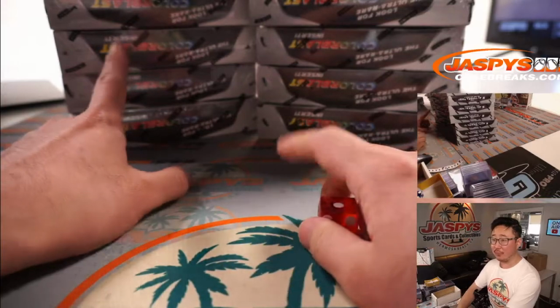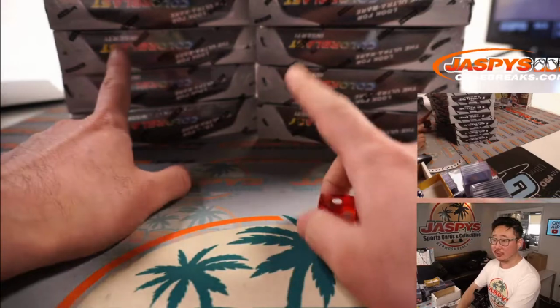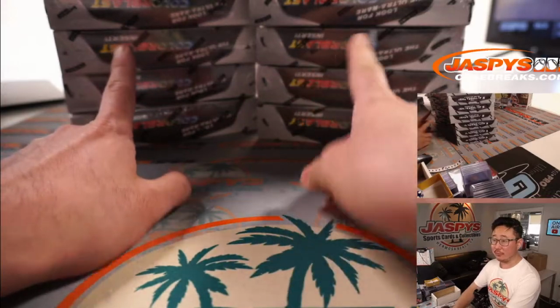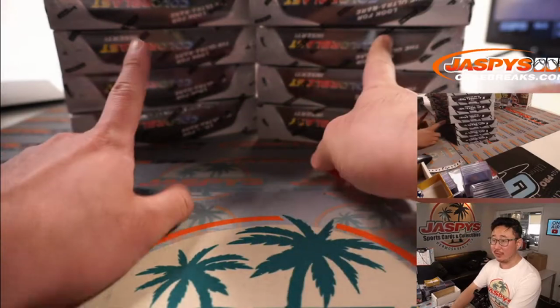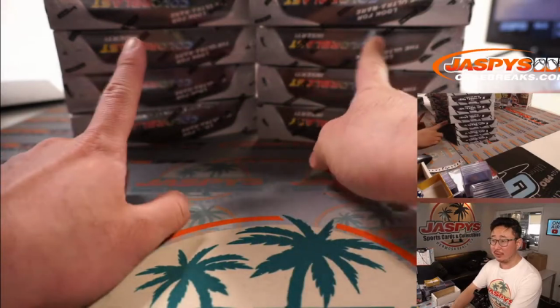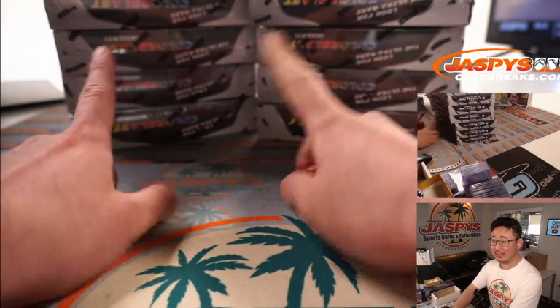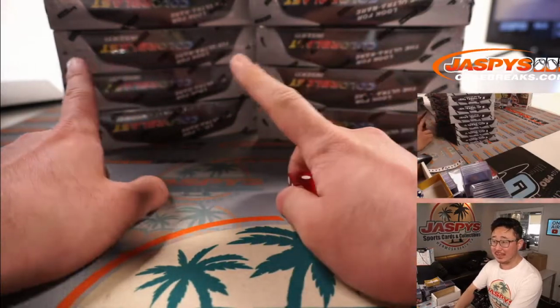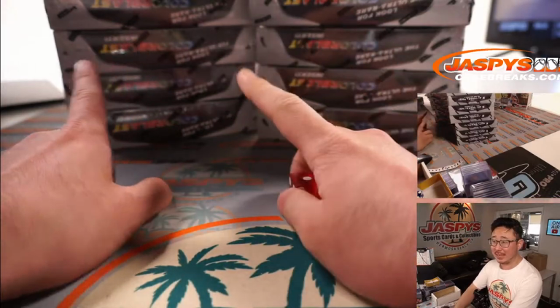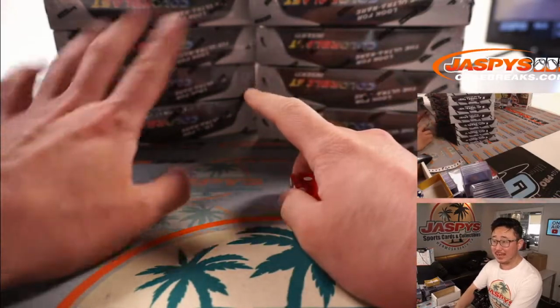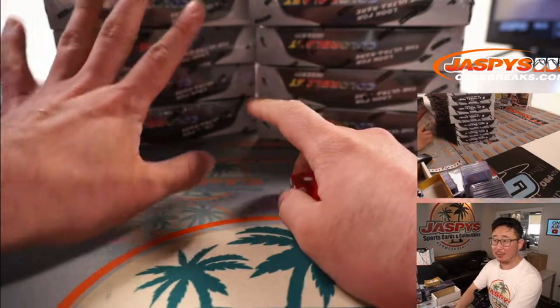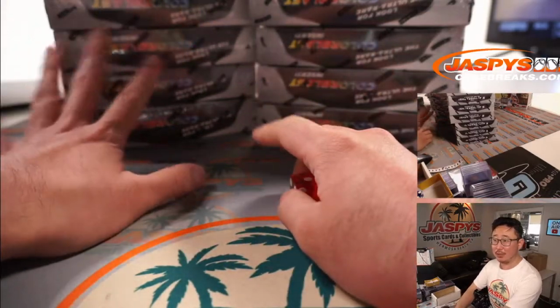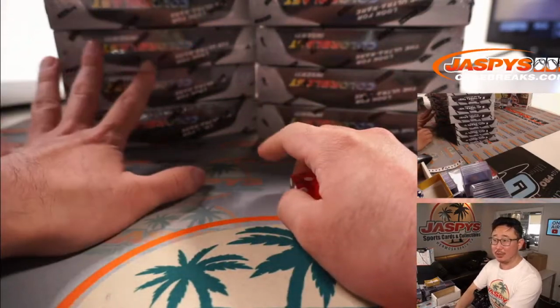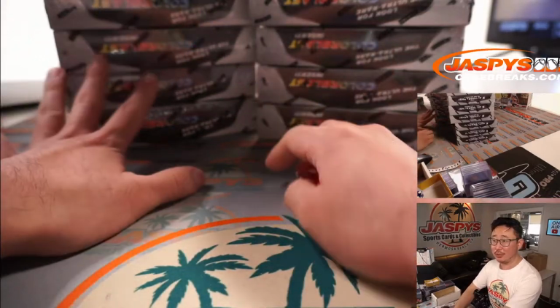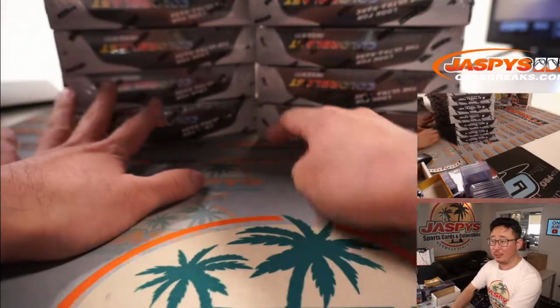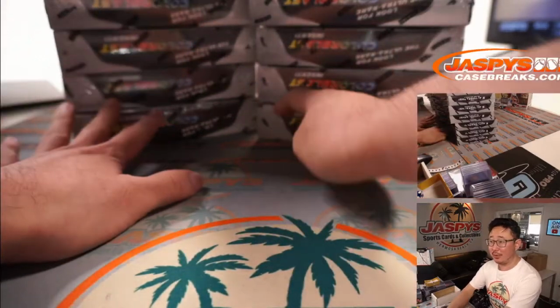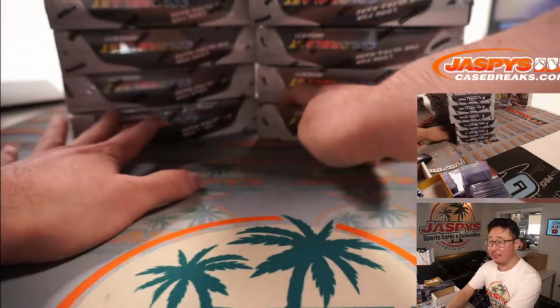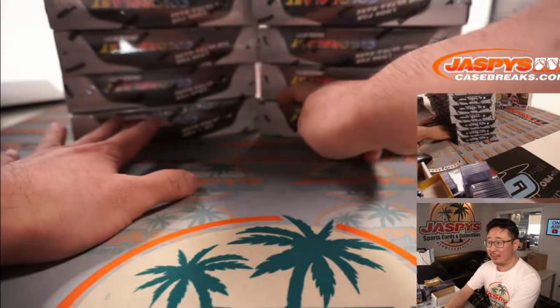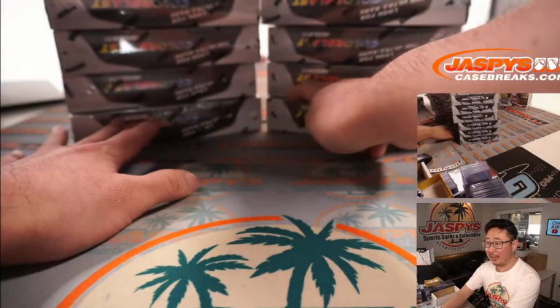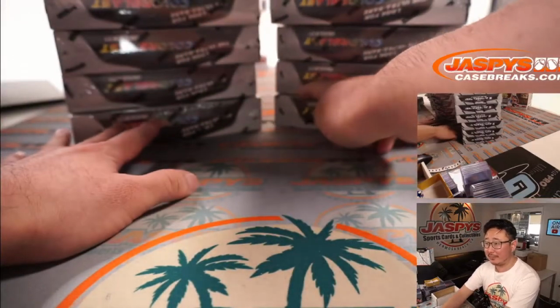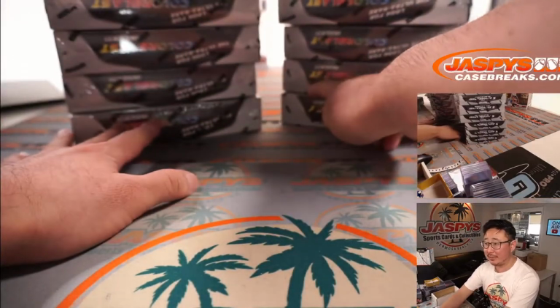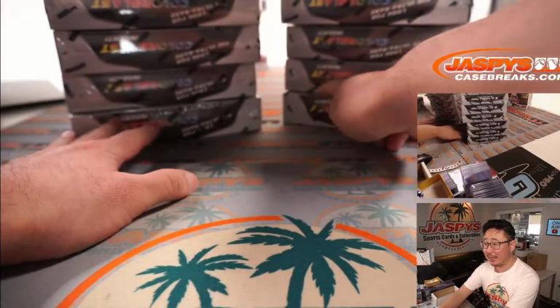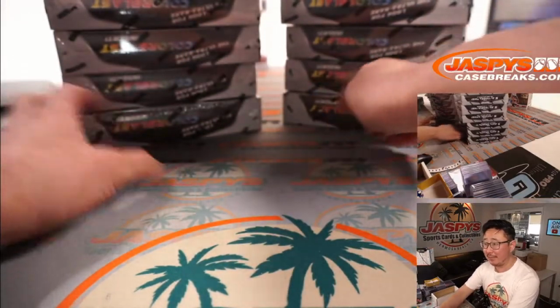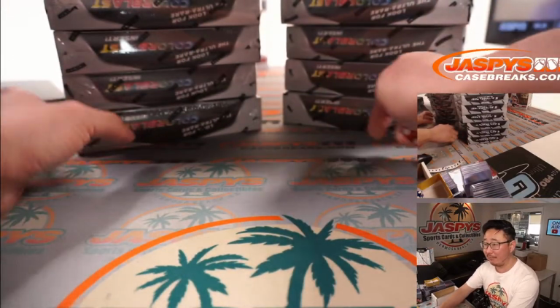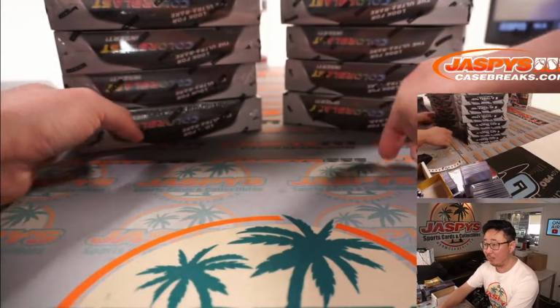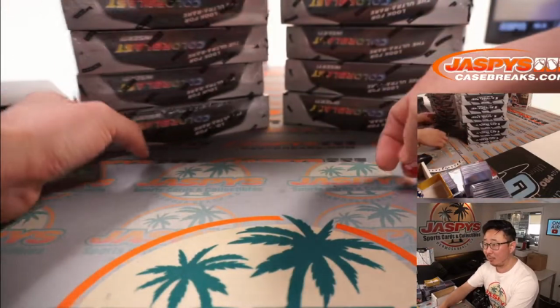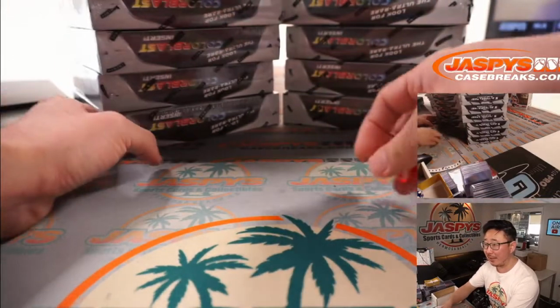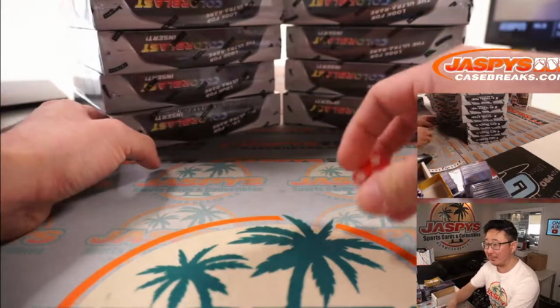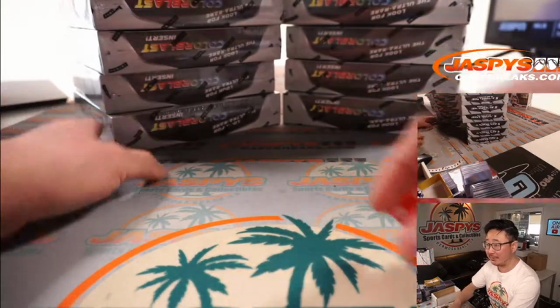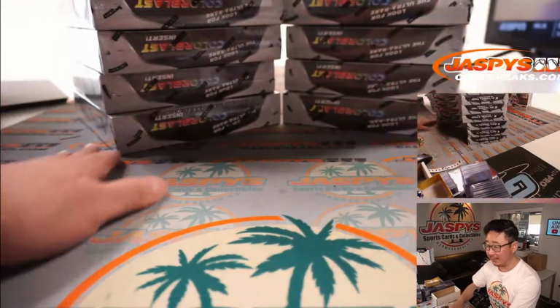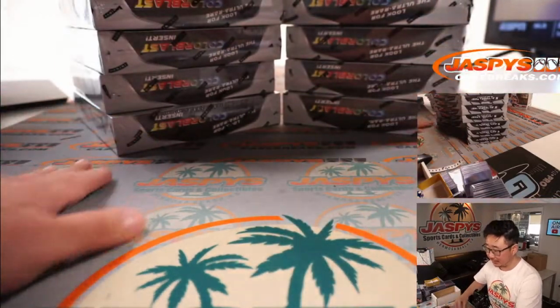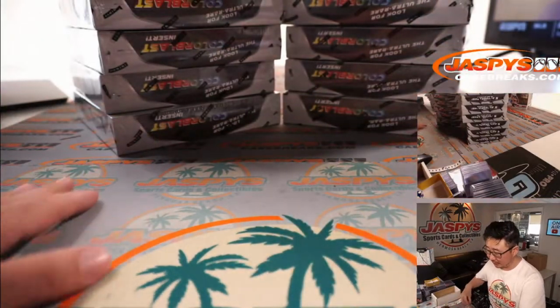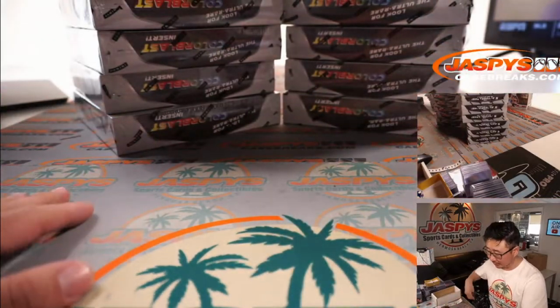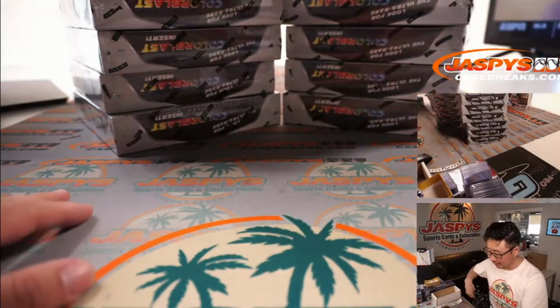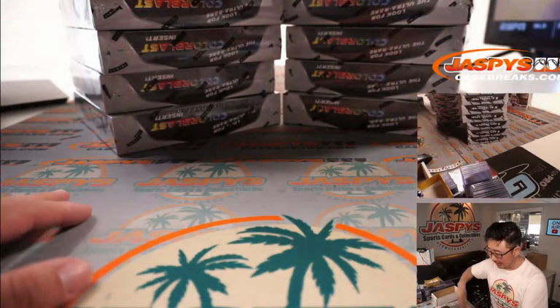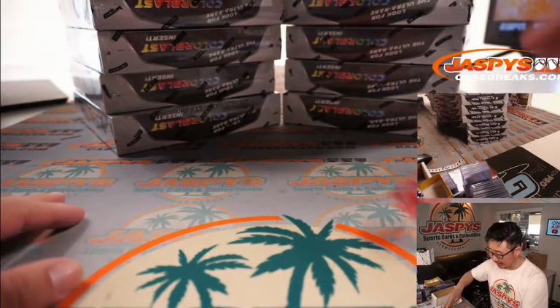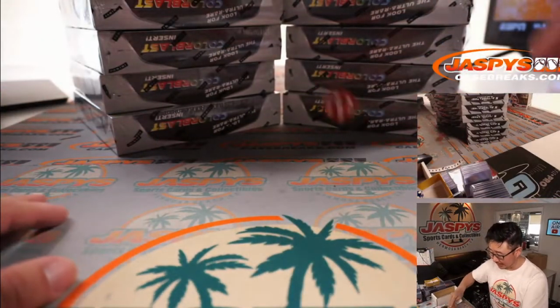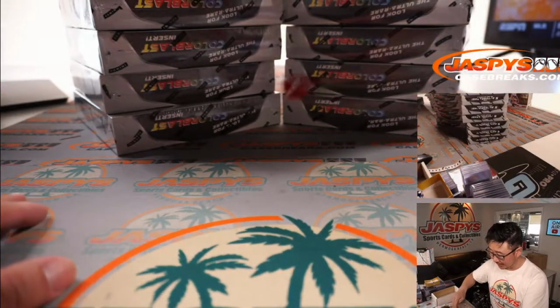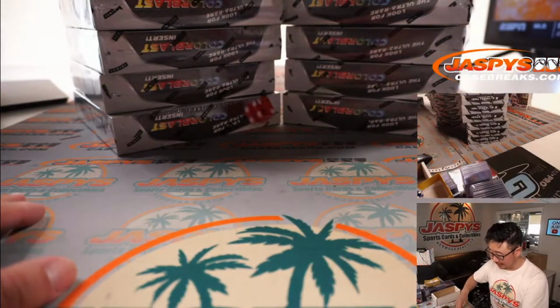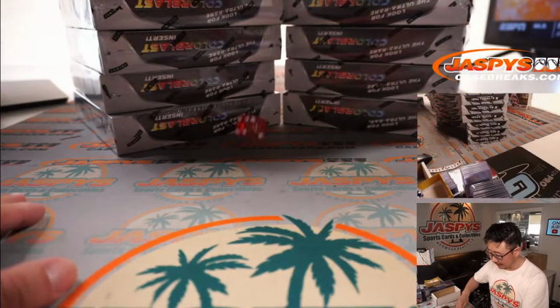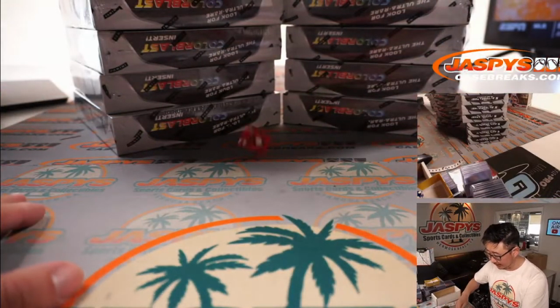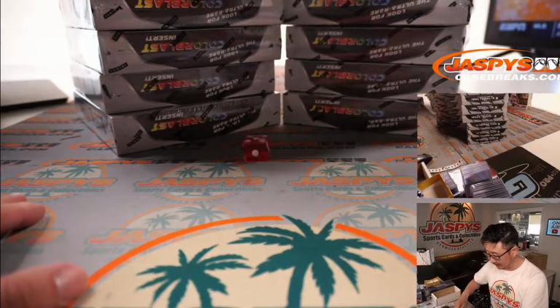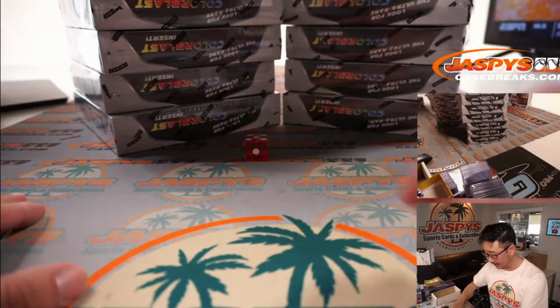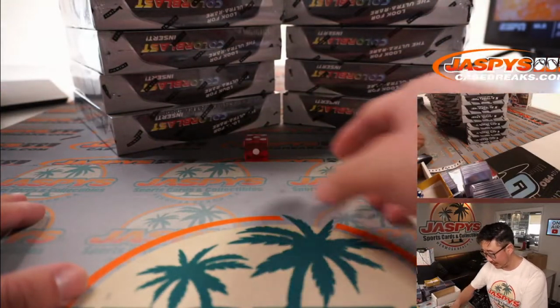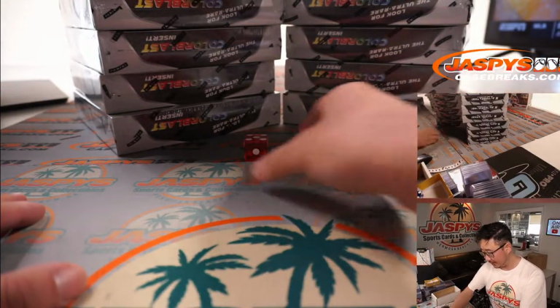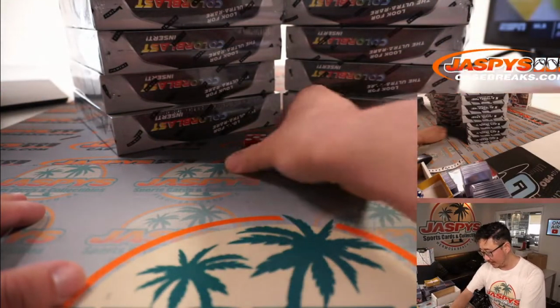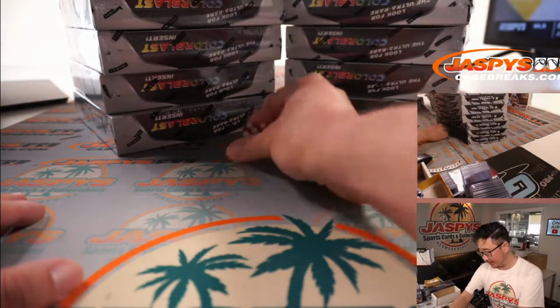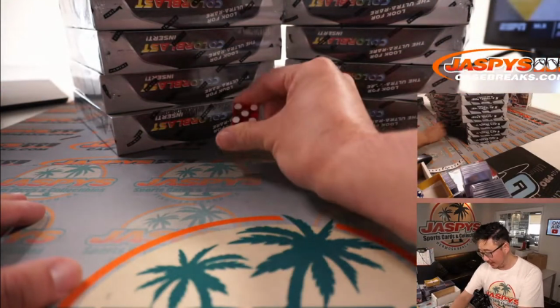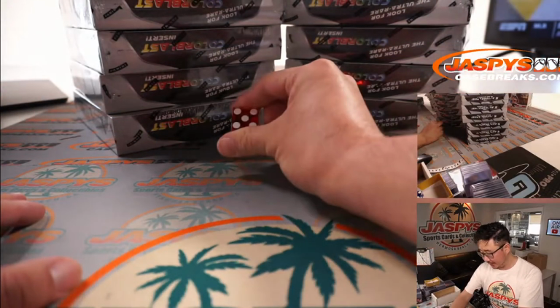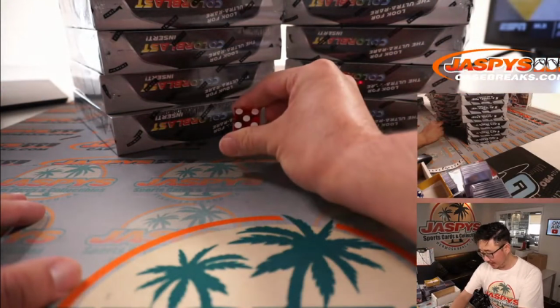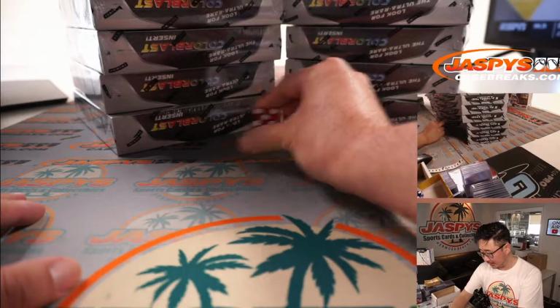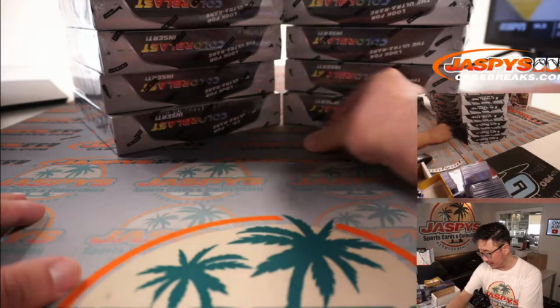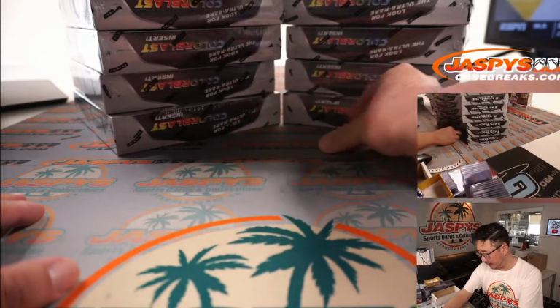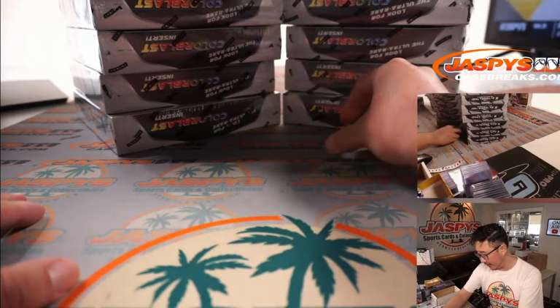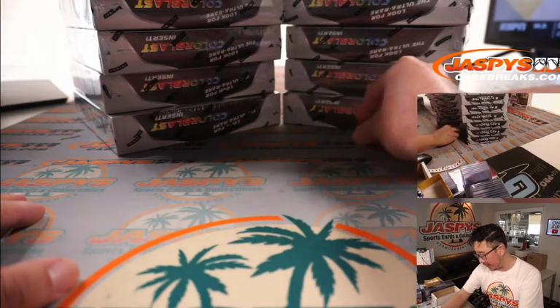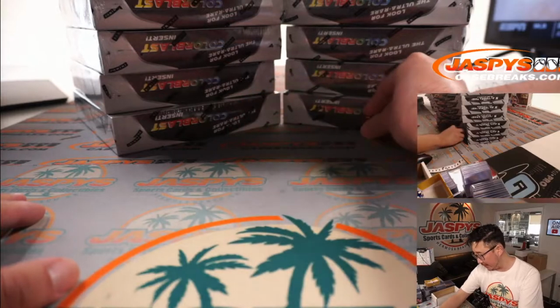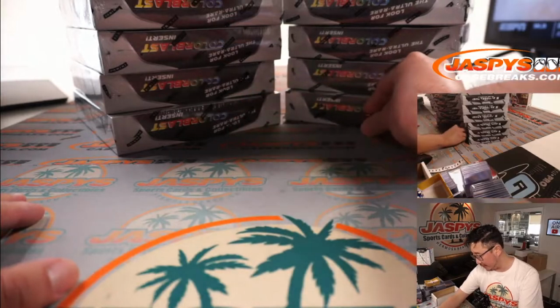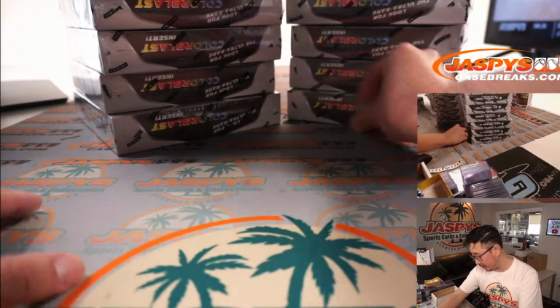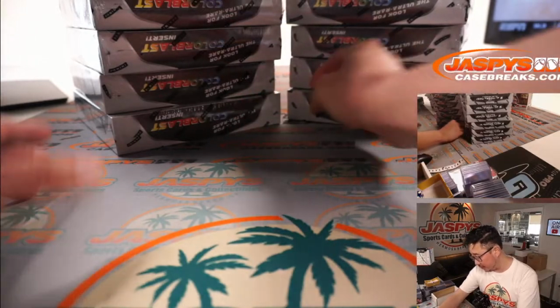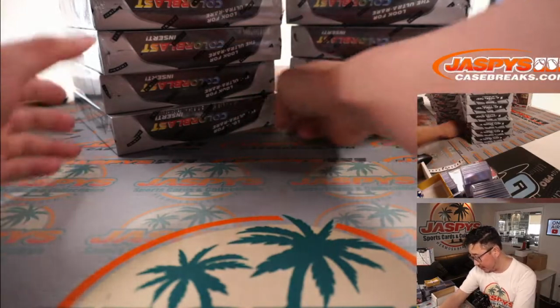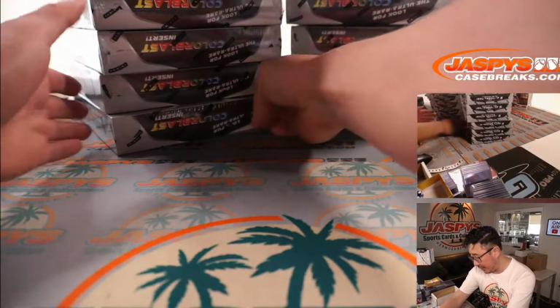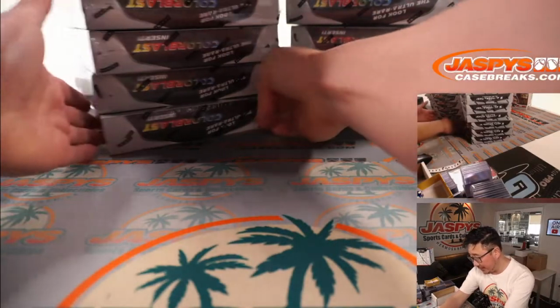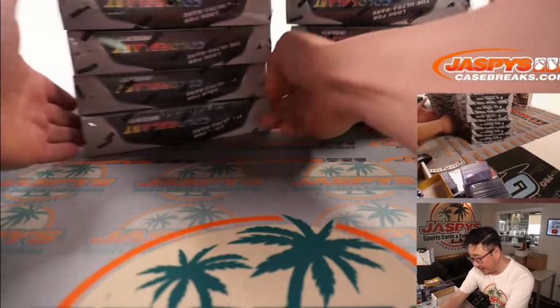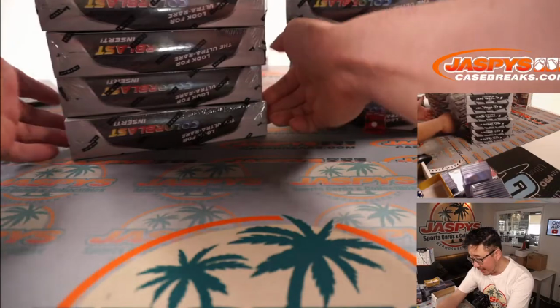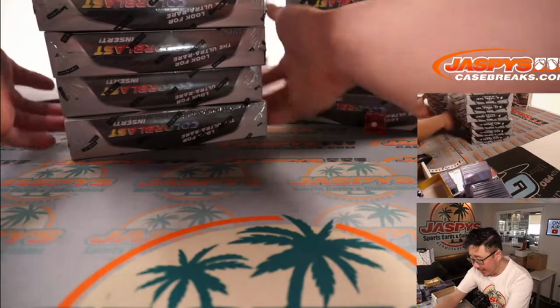First, one side: one, two, three for the left side; four, five, six for the right side. It's going to be five, so right side.